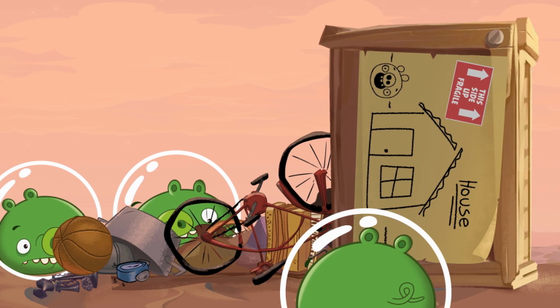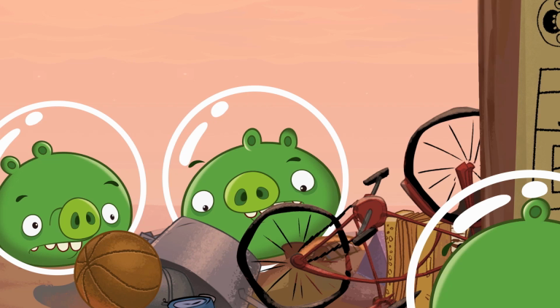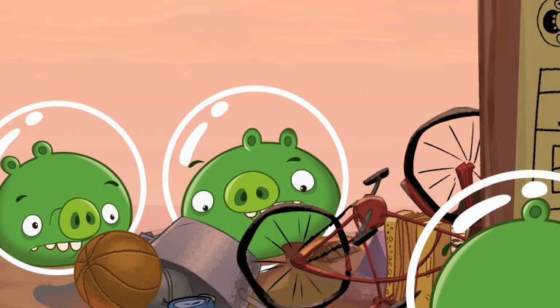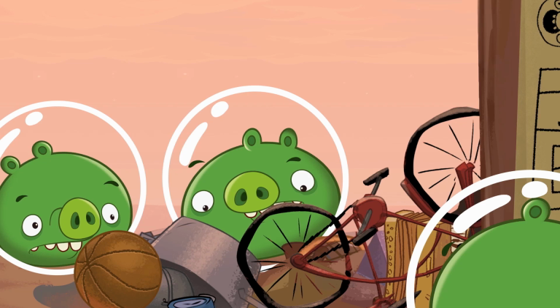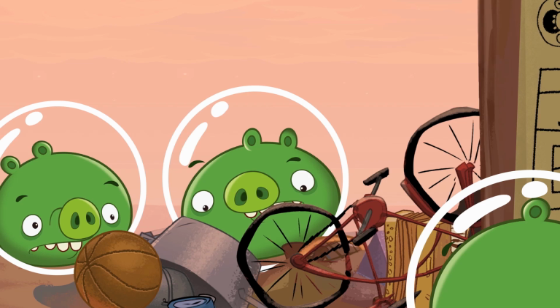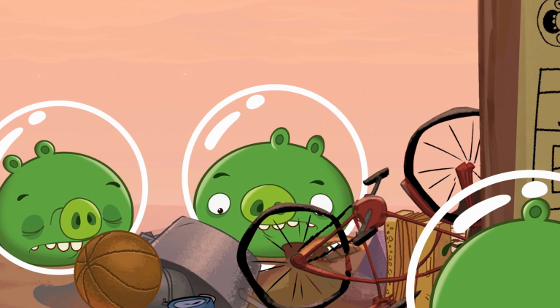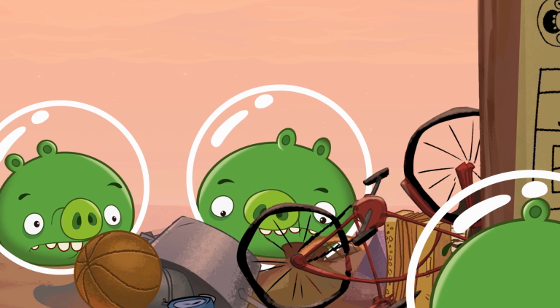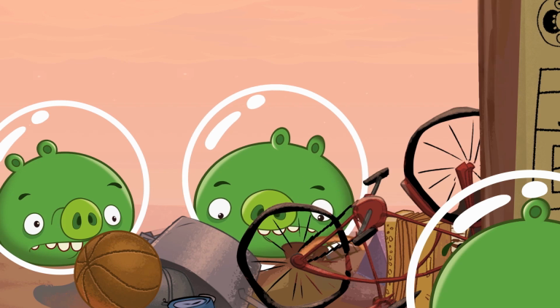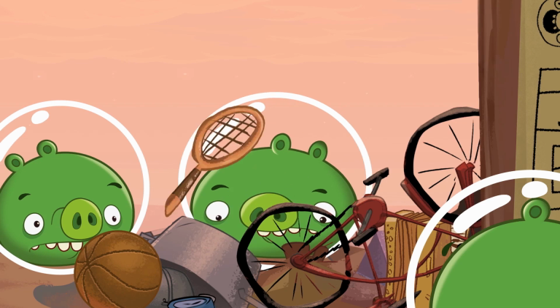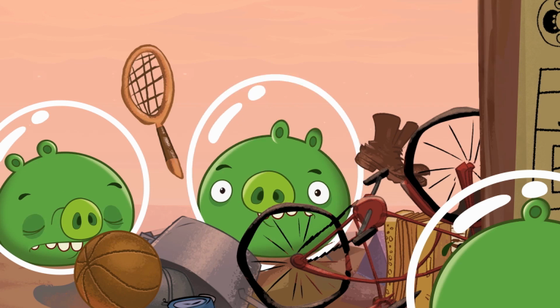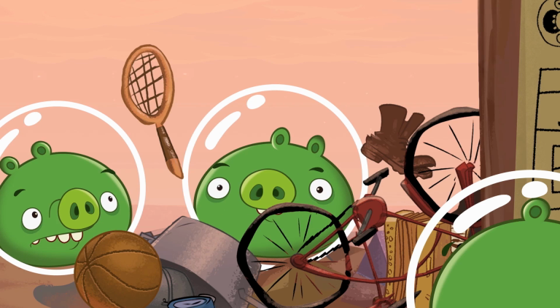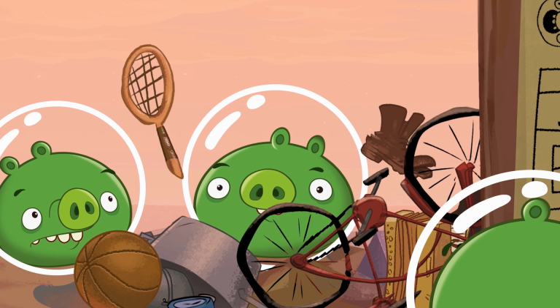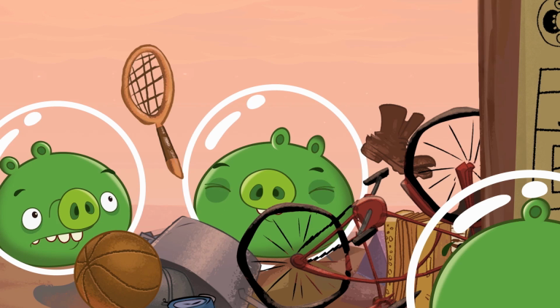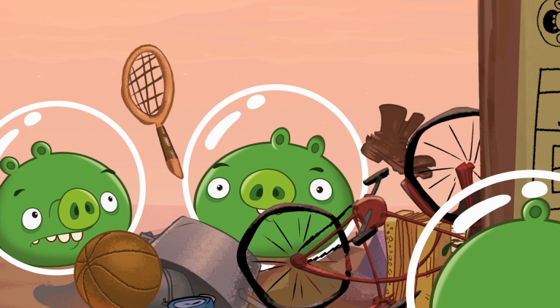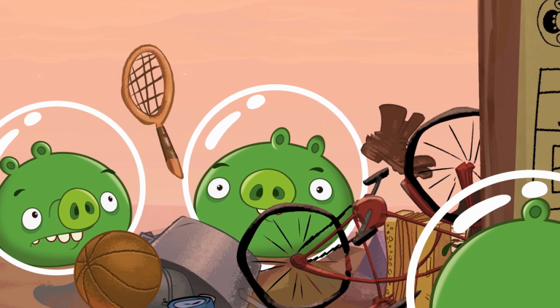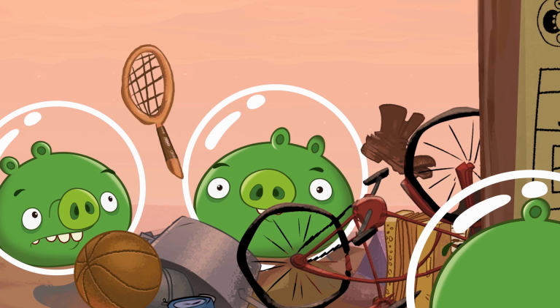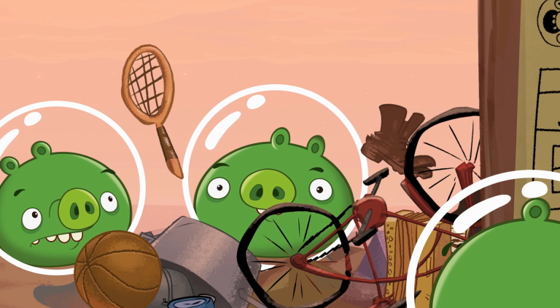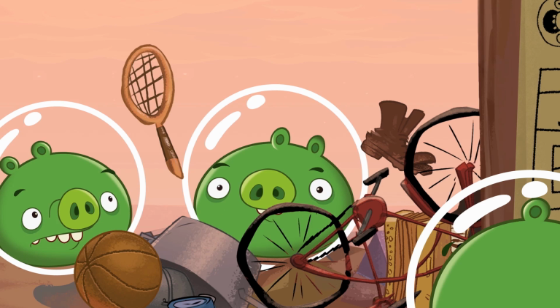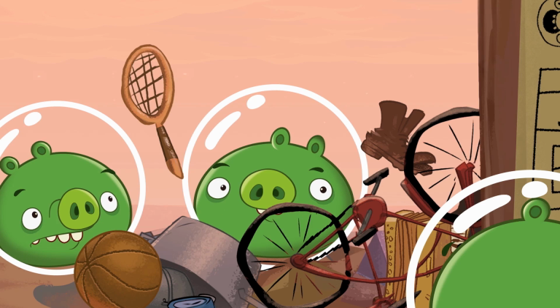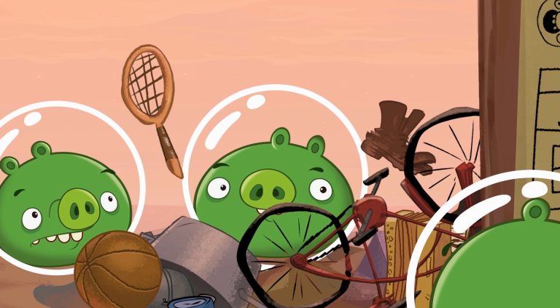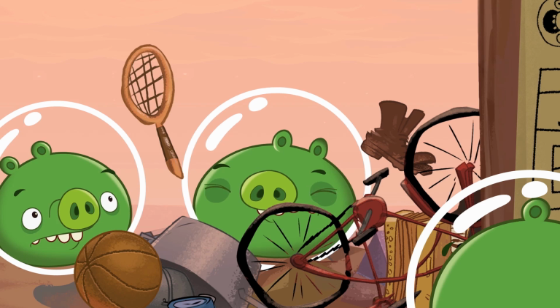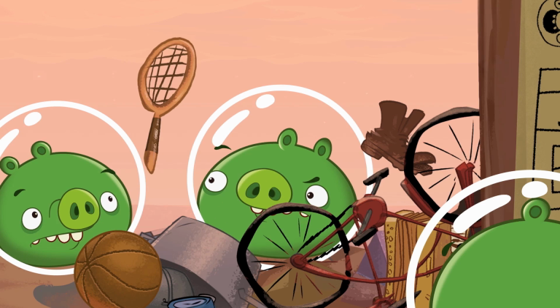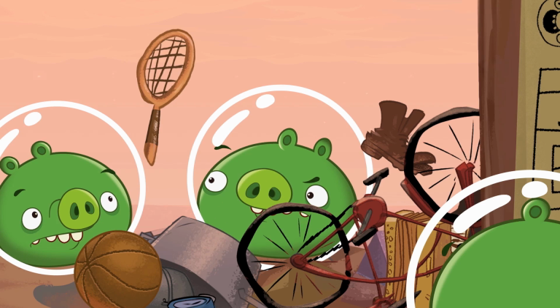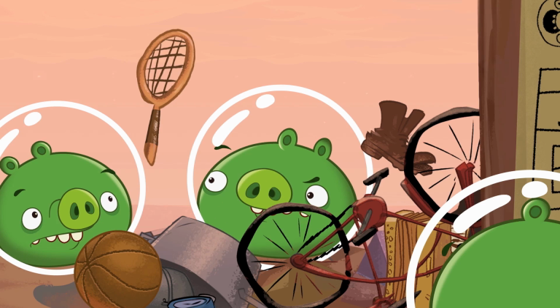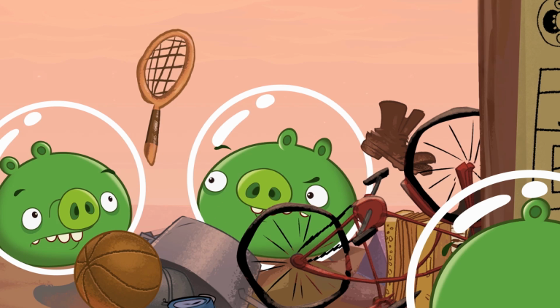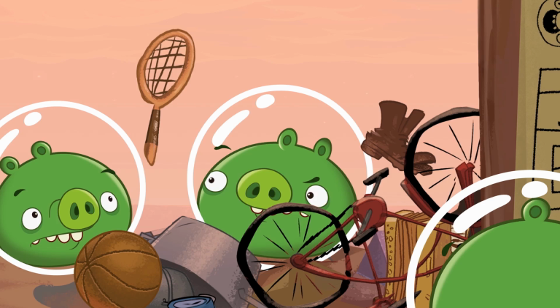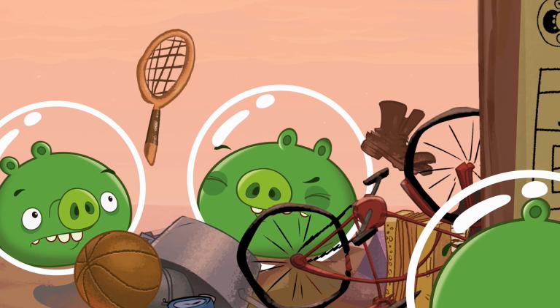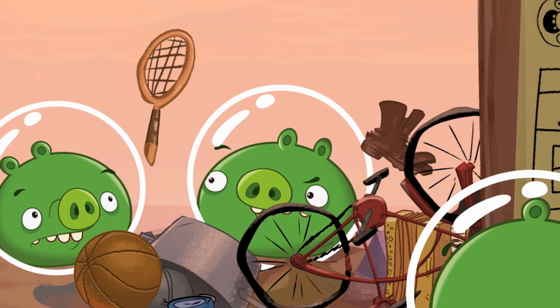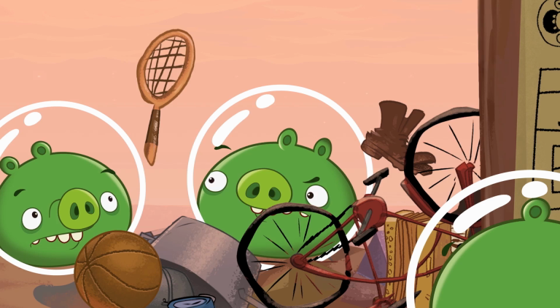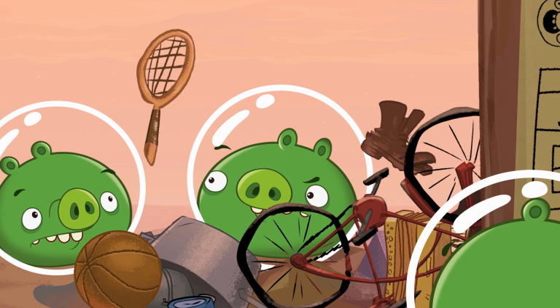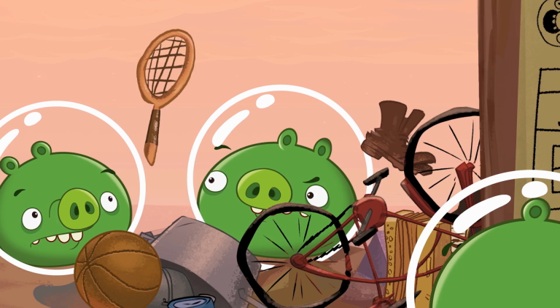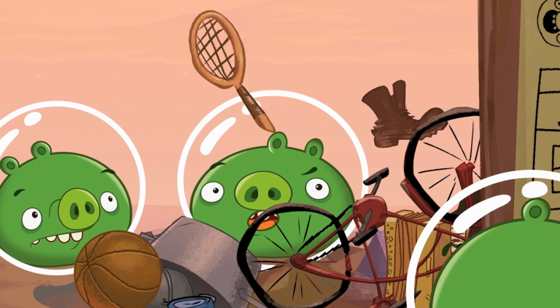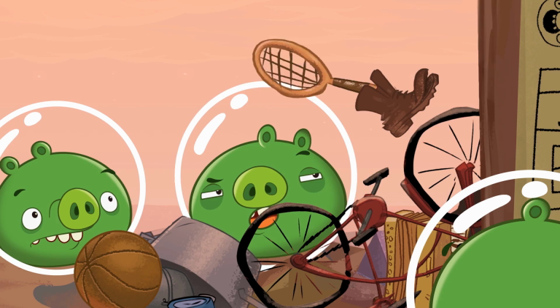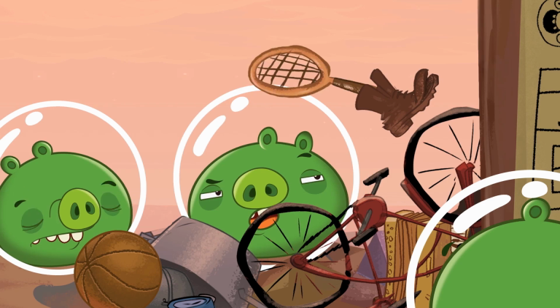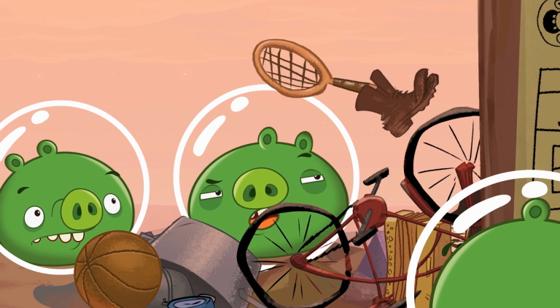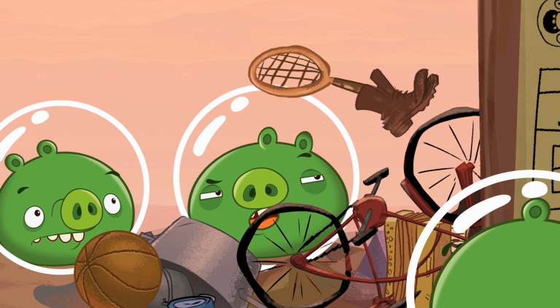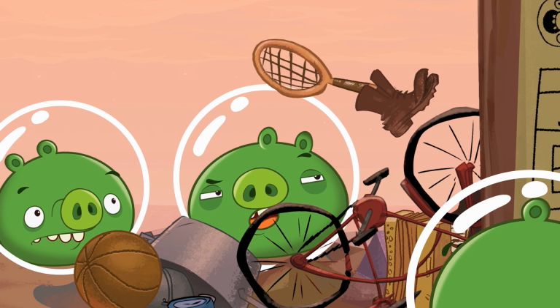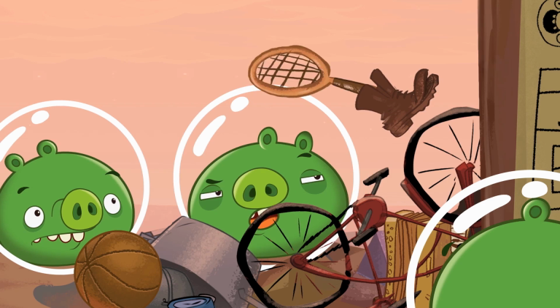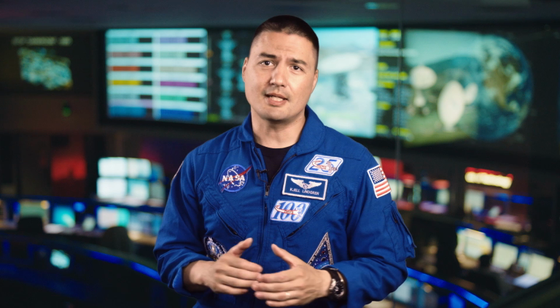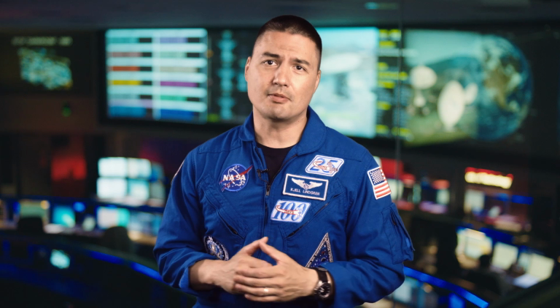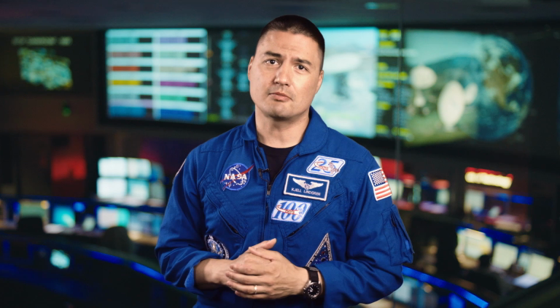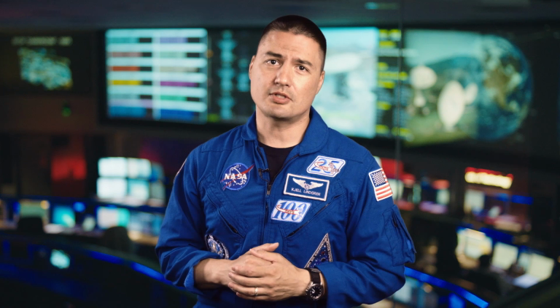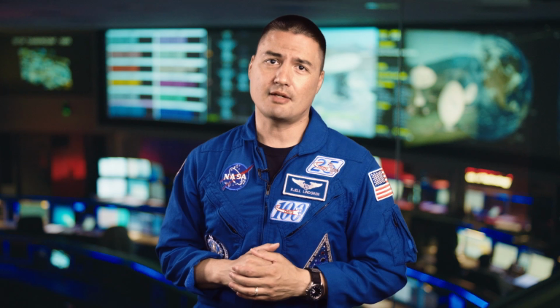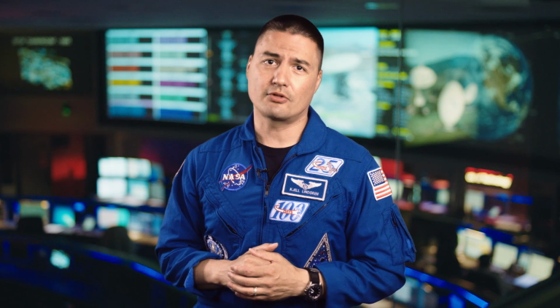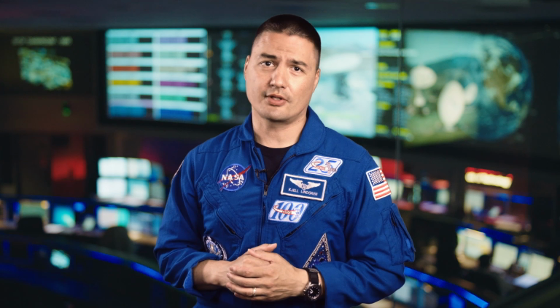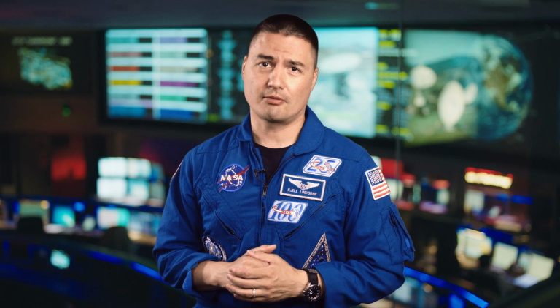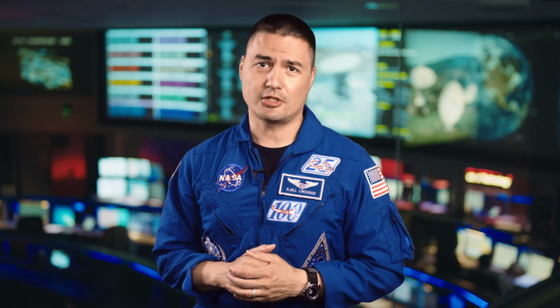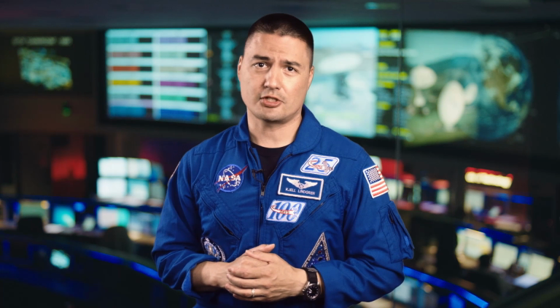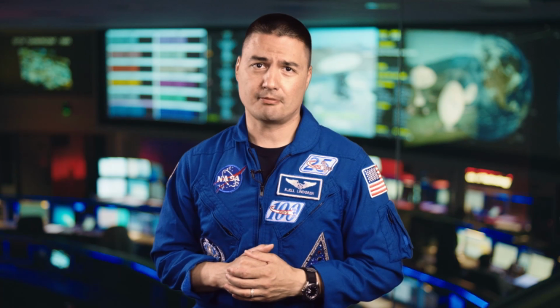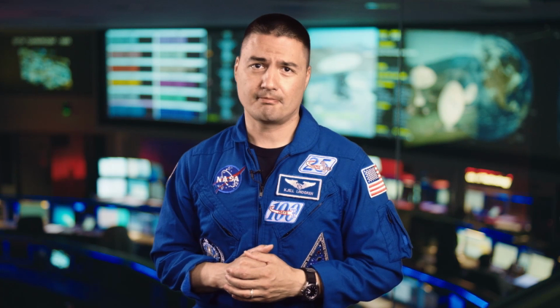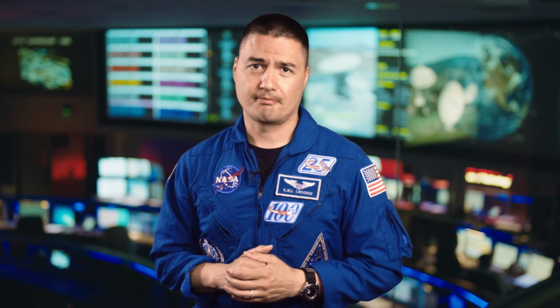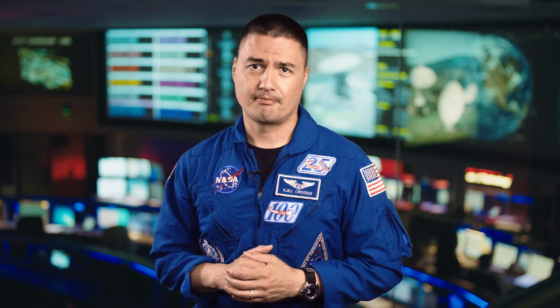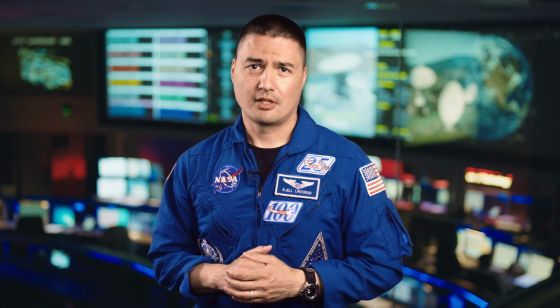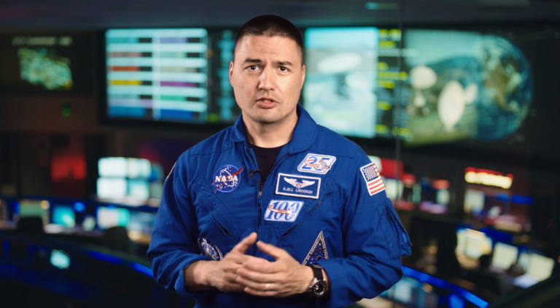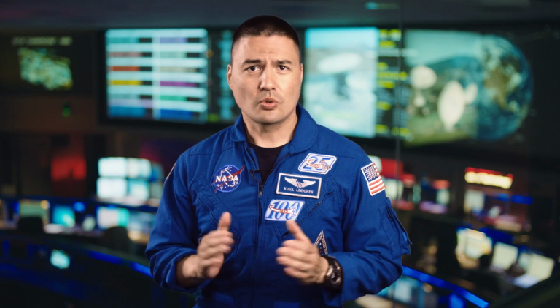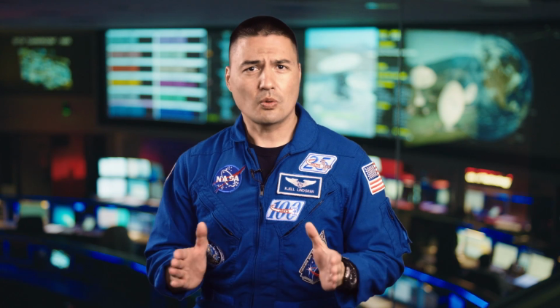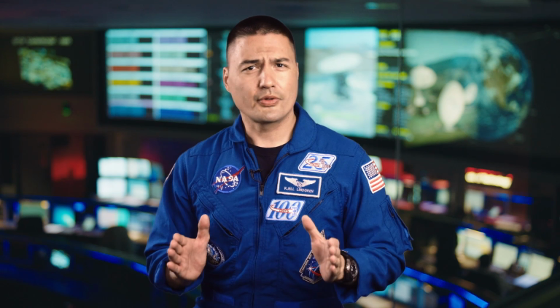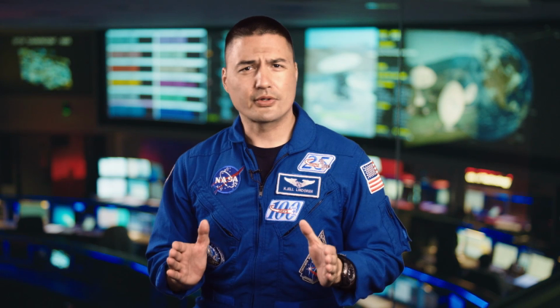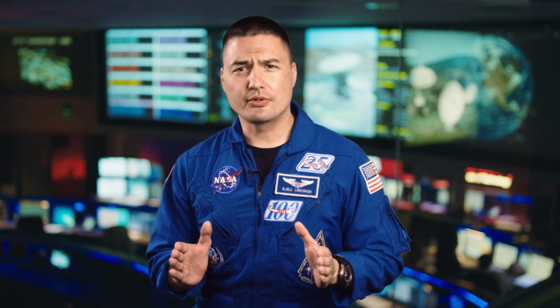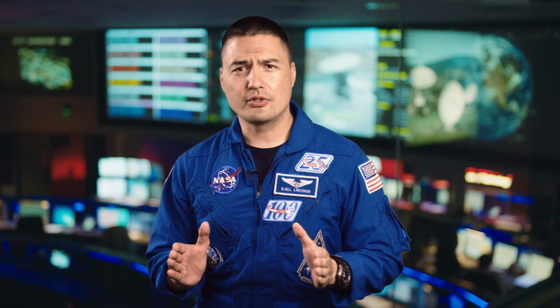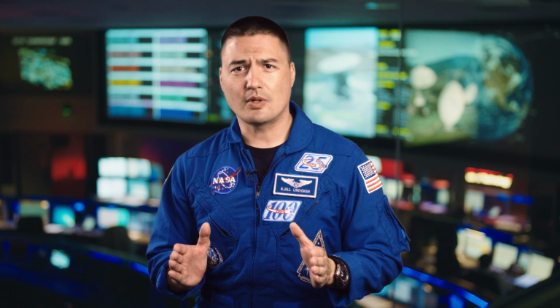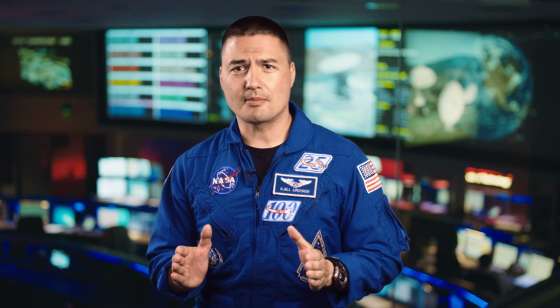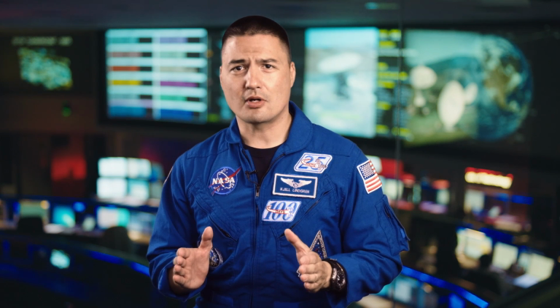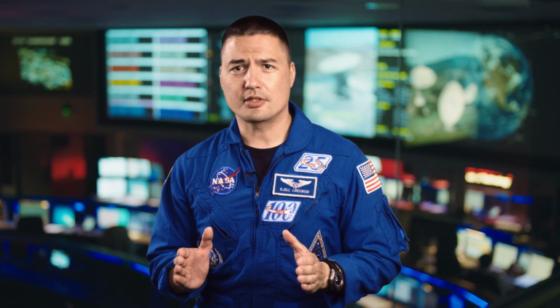Just like on today's International Space Station, future astronauts on Mars will need a home to keep them safe during their mission. So what will the crew do on Mars?